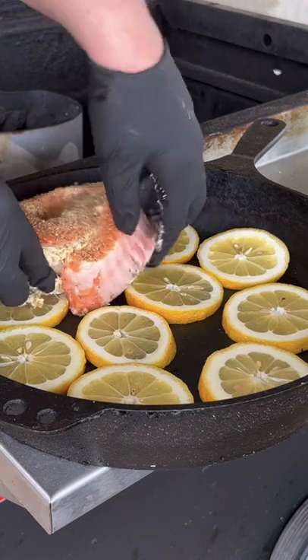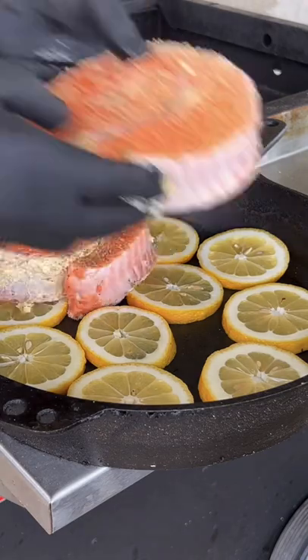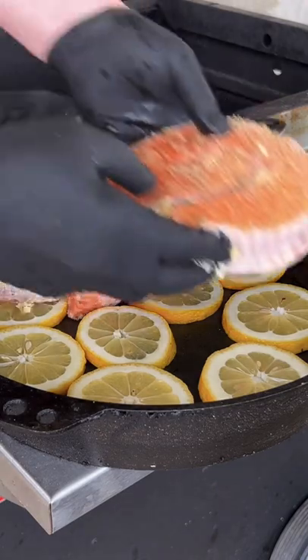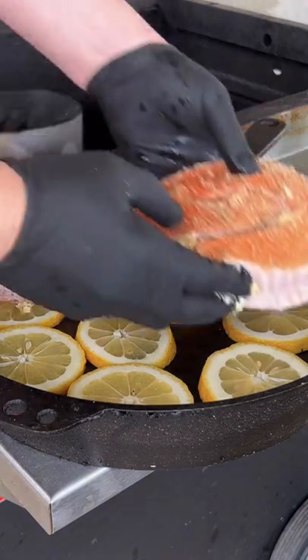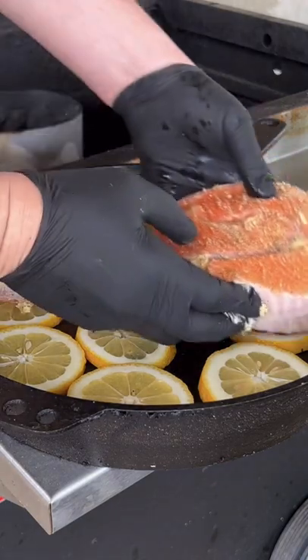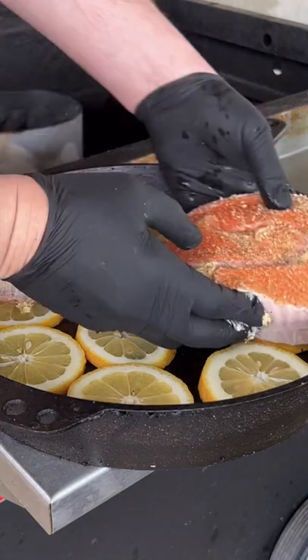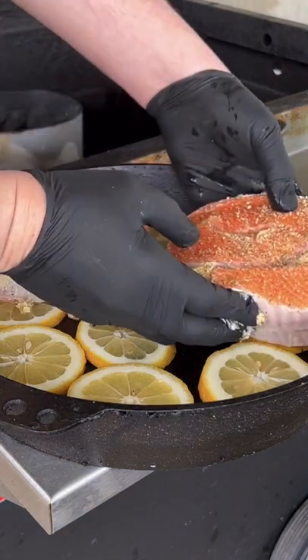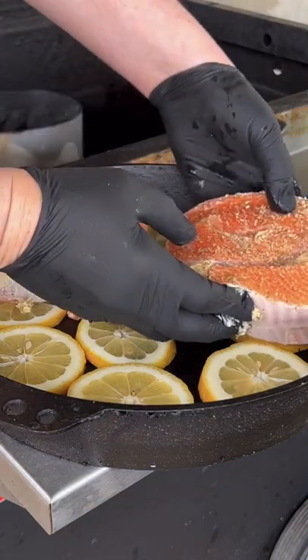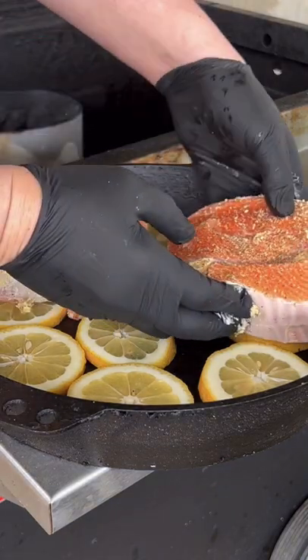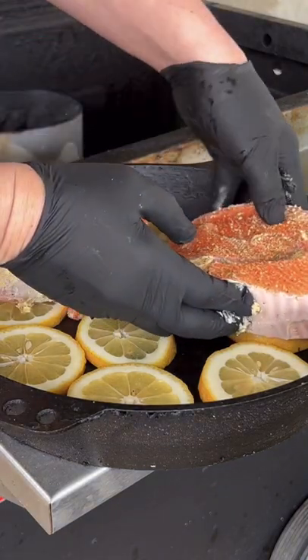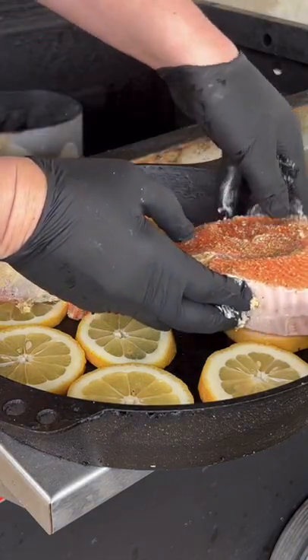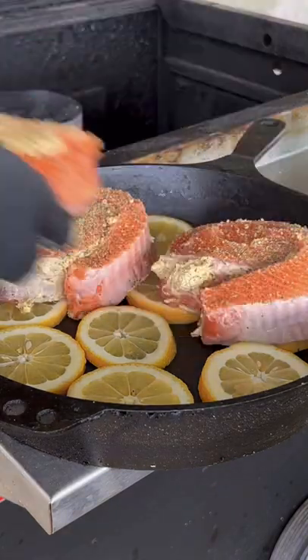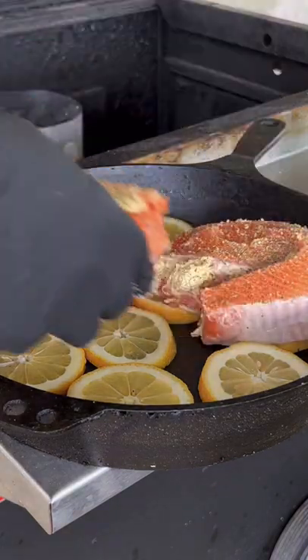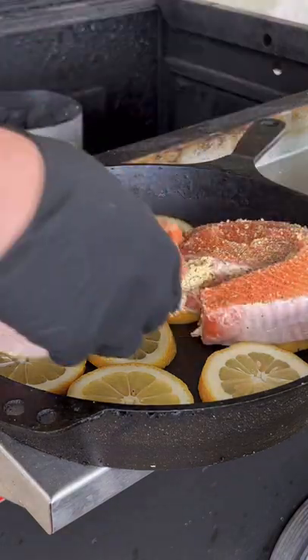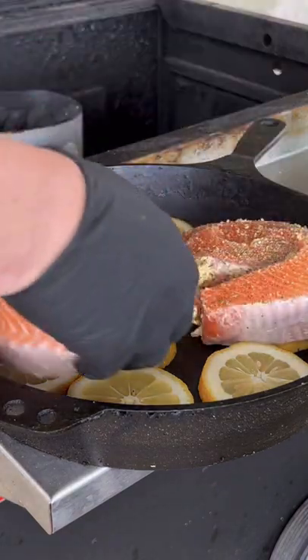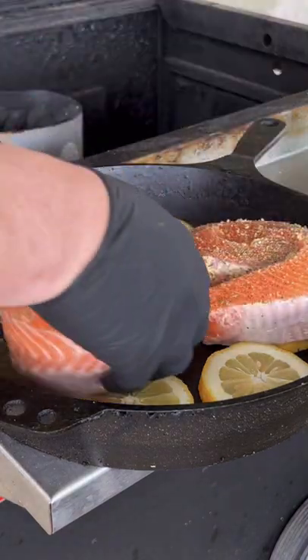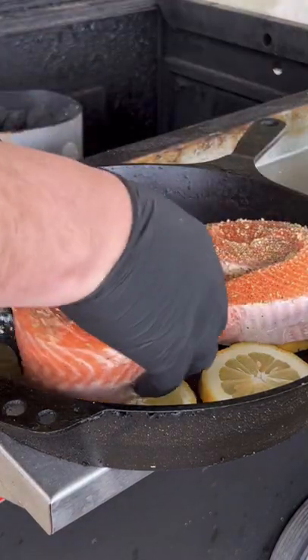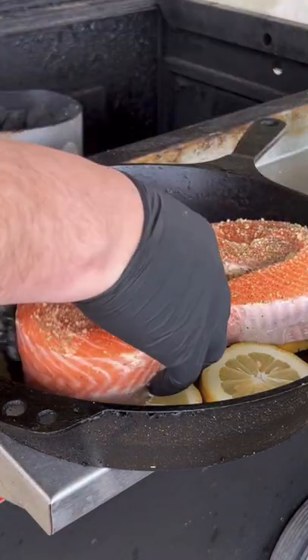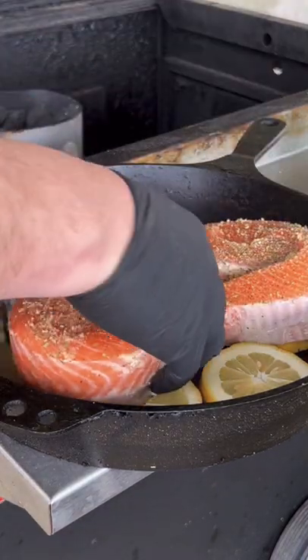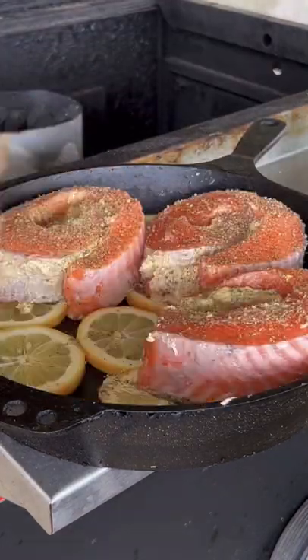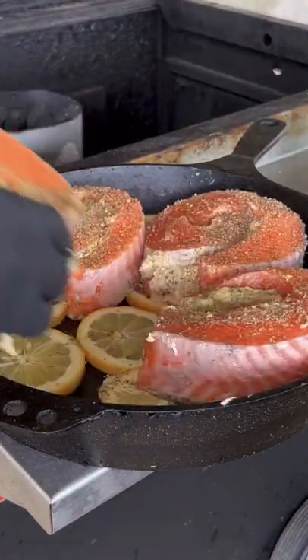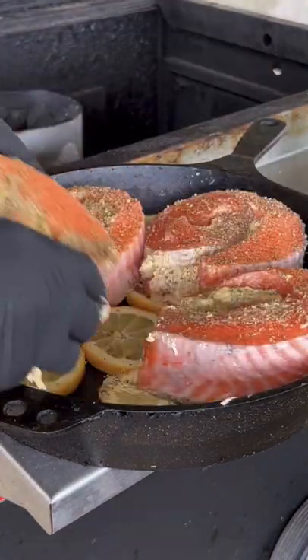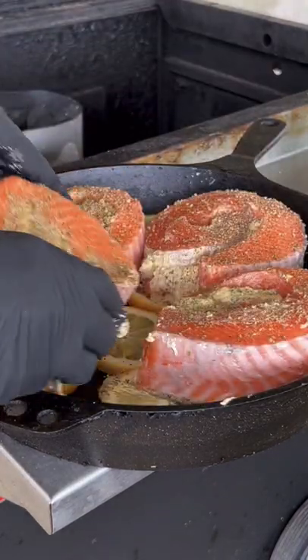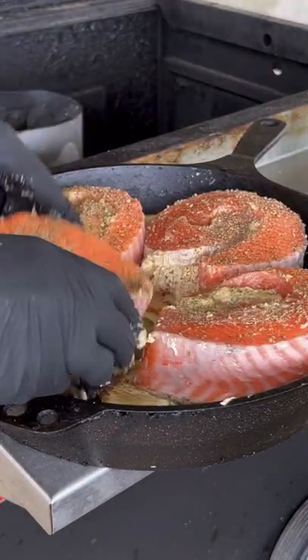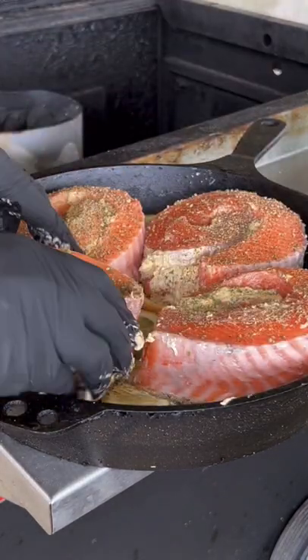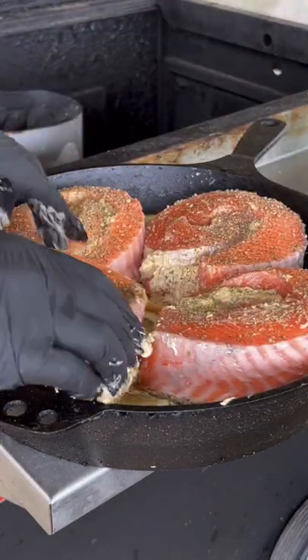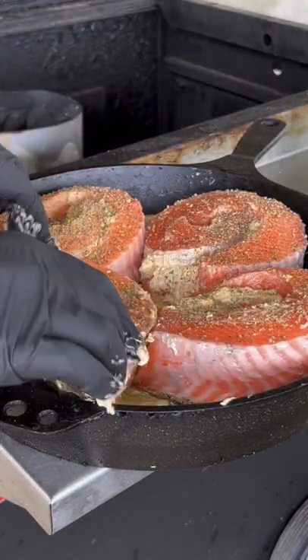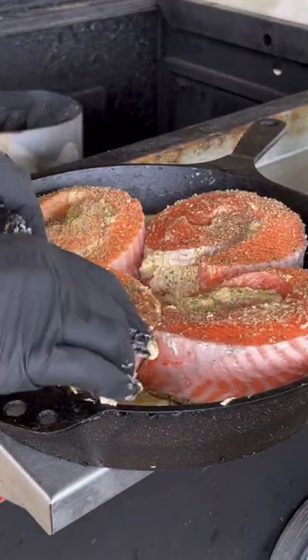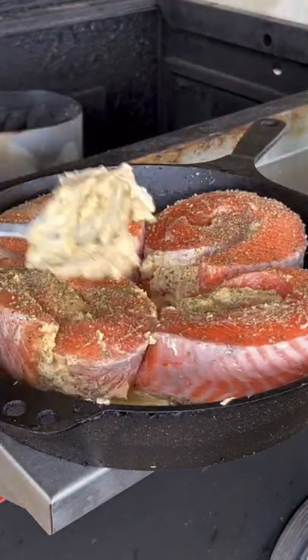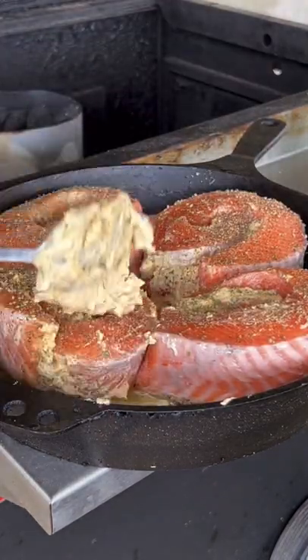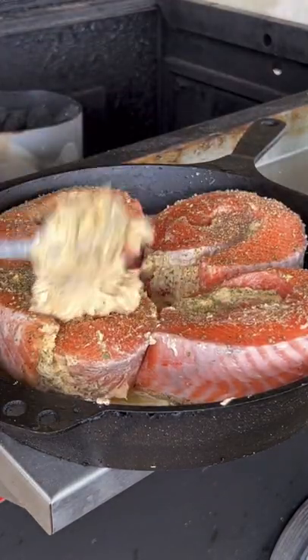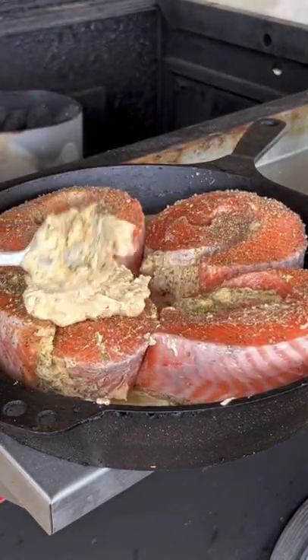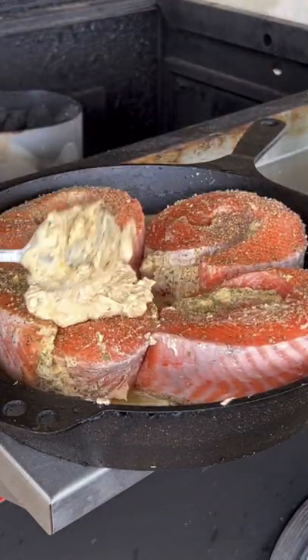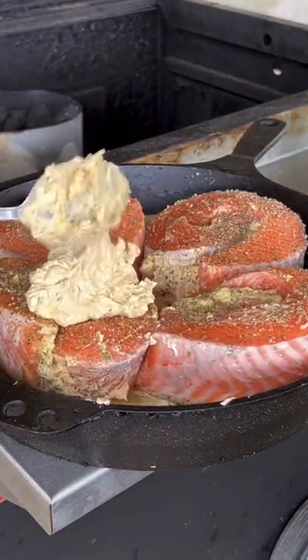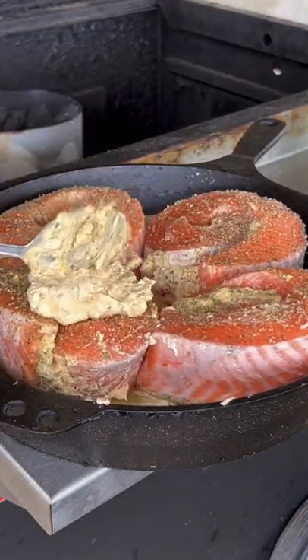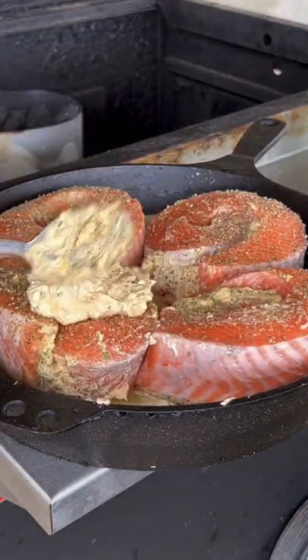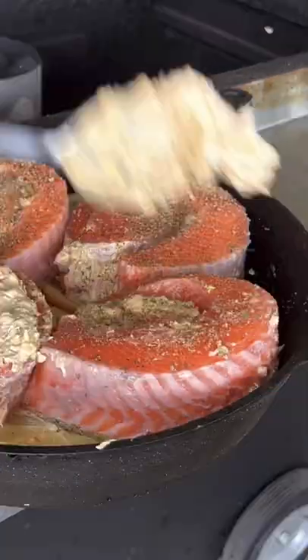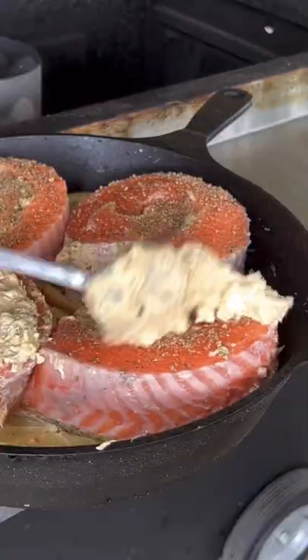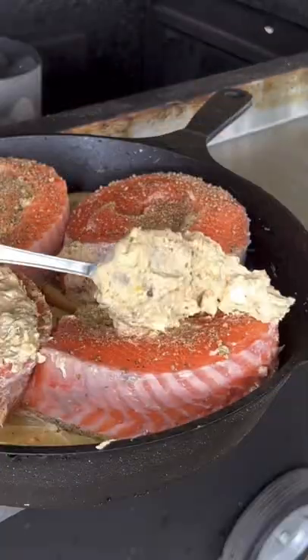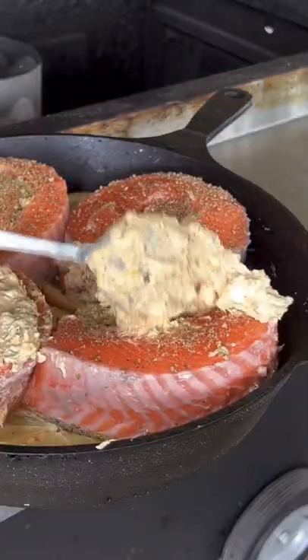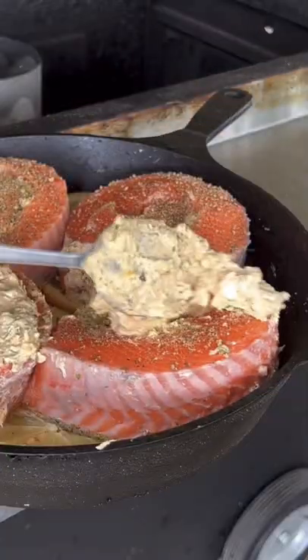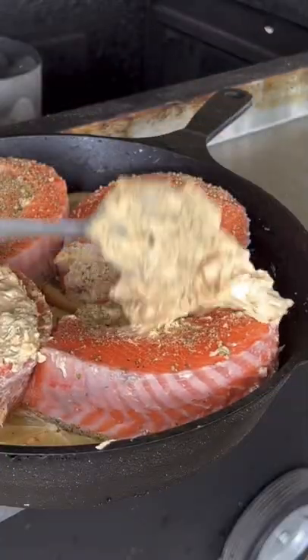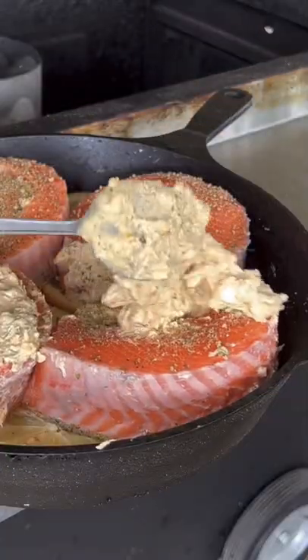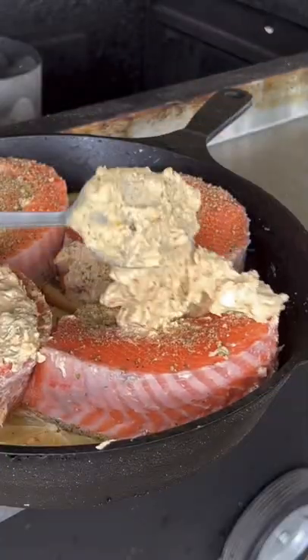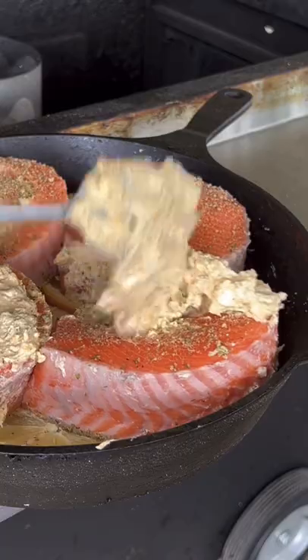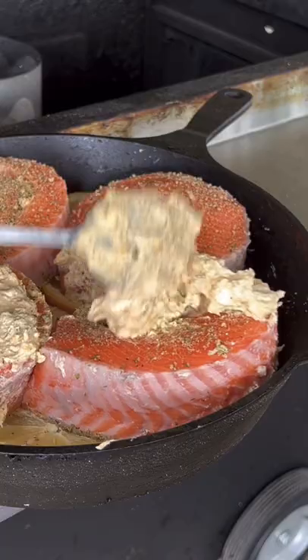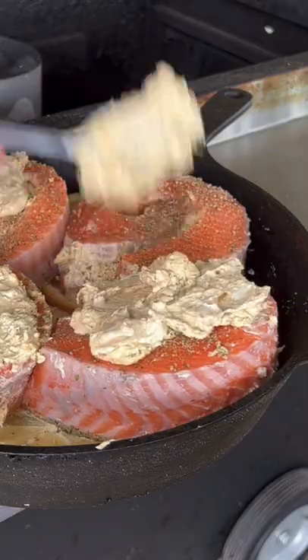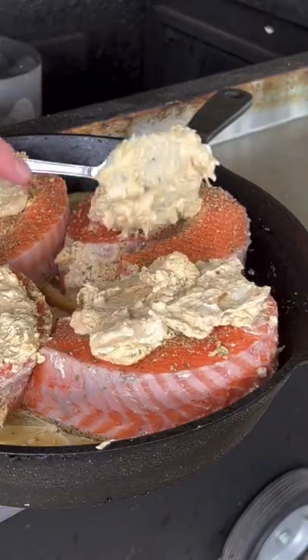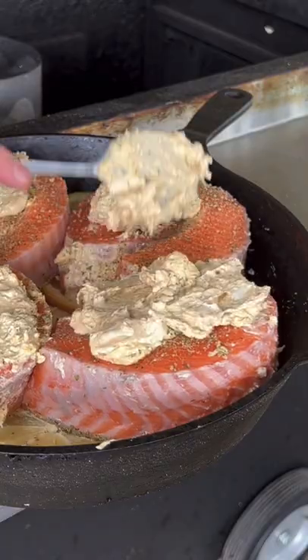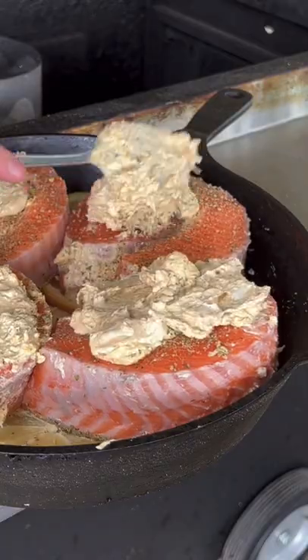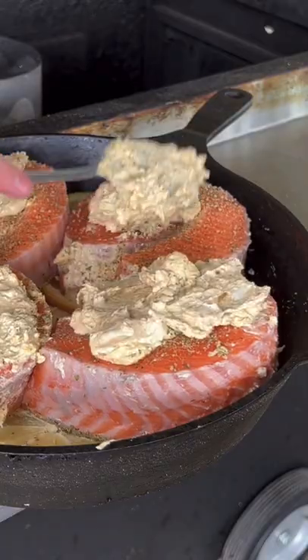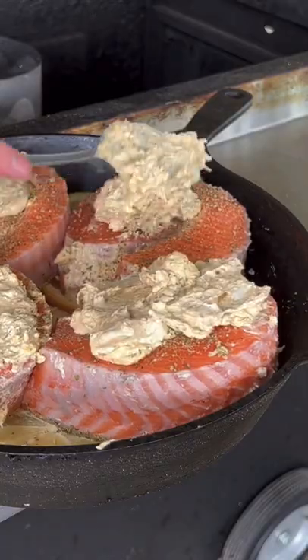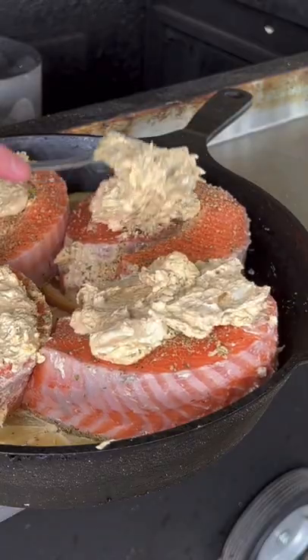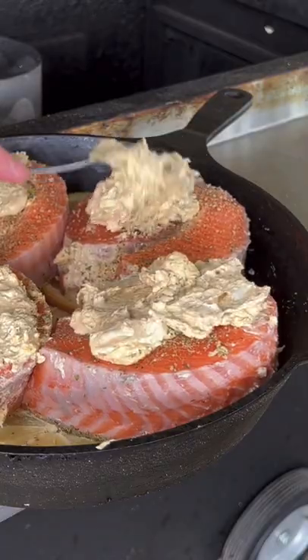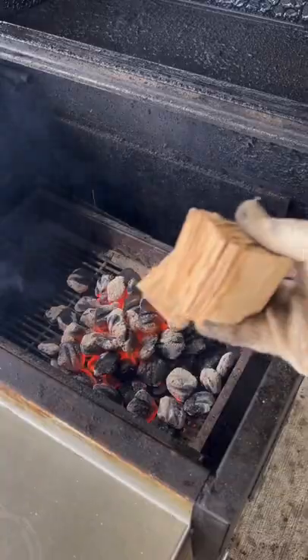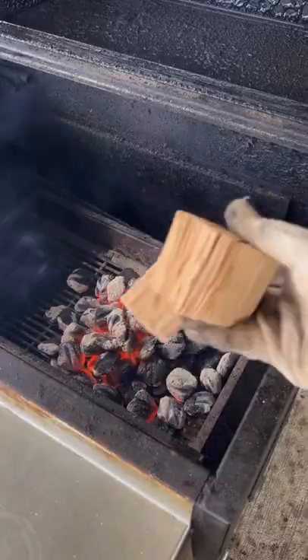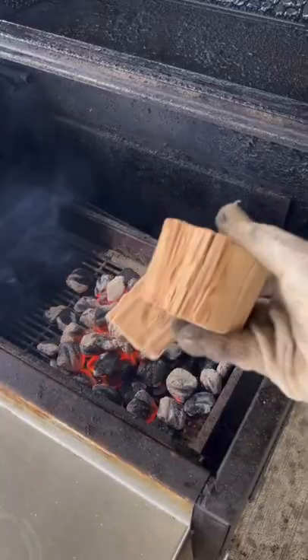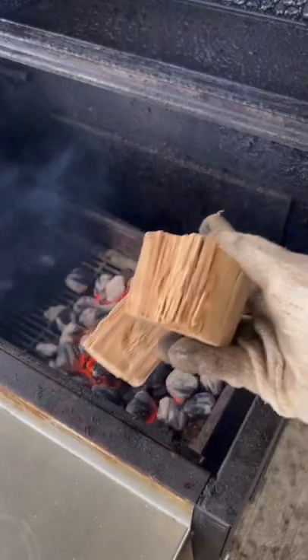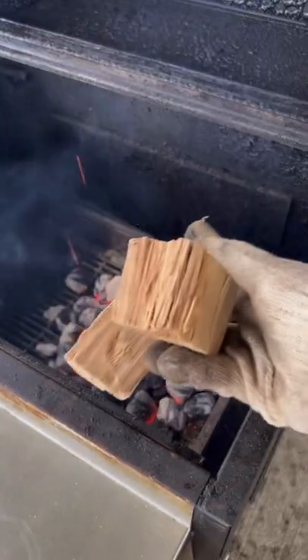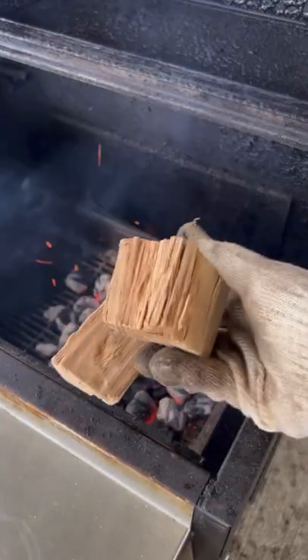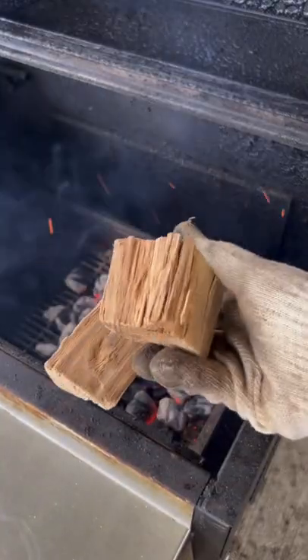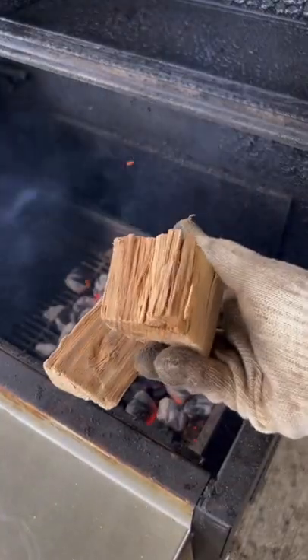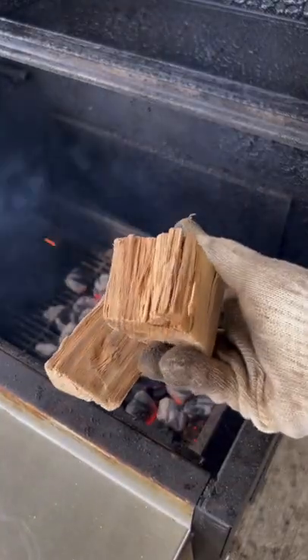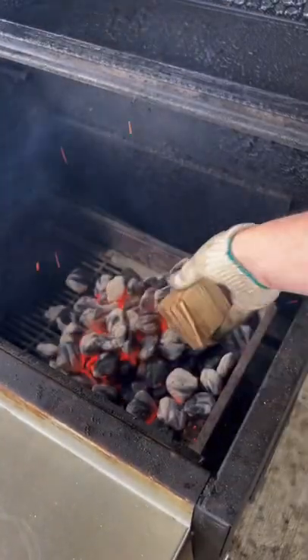Transfer it to a cast iron skillet, planking it on some lemon slices. Then add the parmesan herb mixture on top before going straight to the smoker.